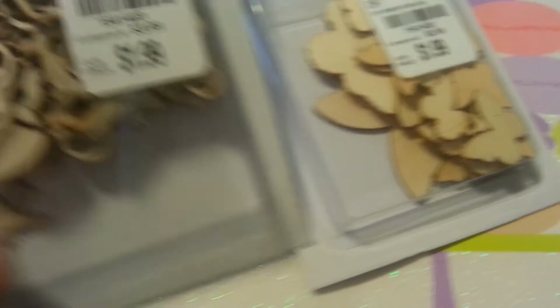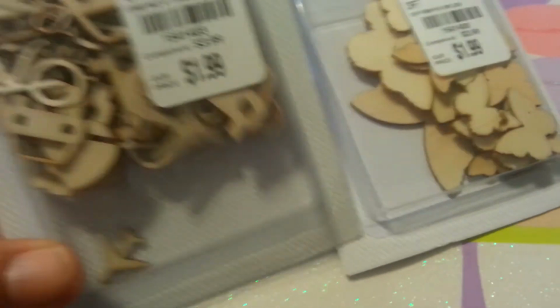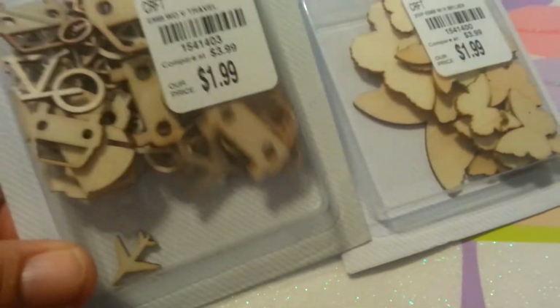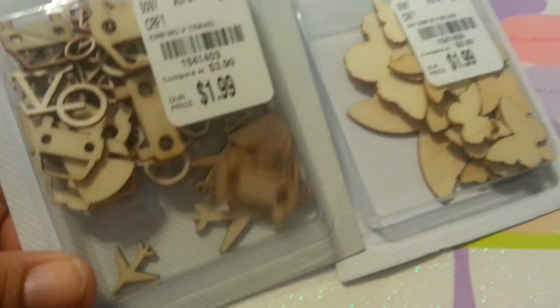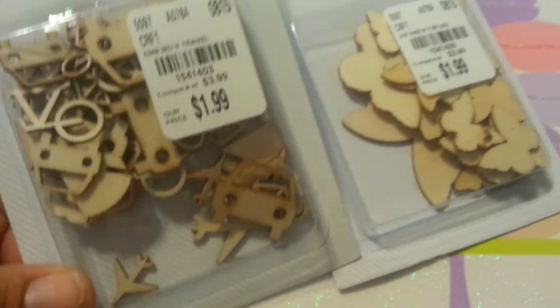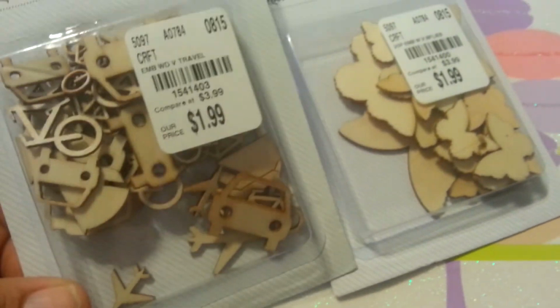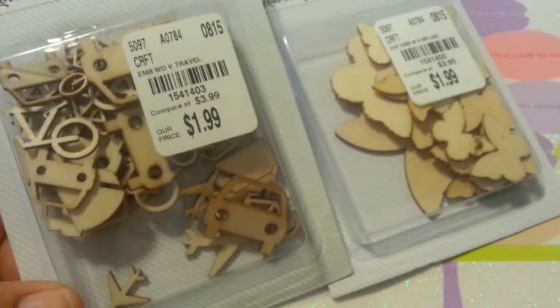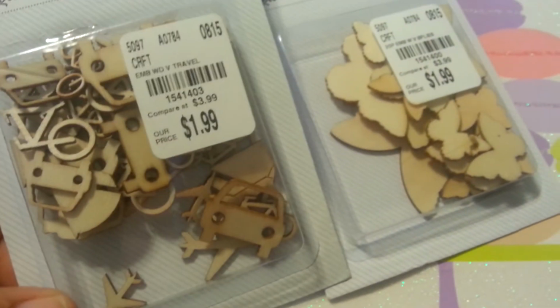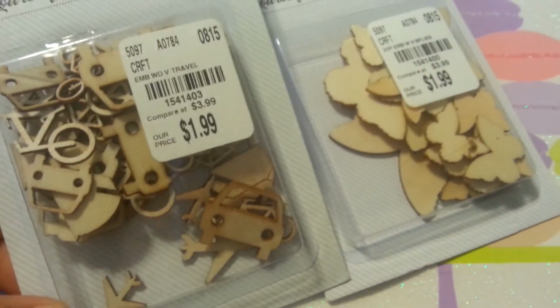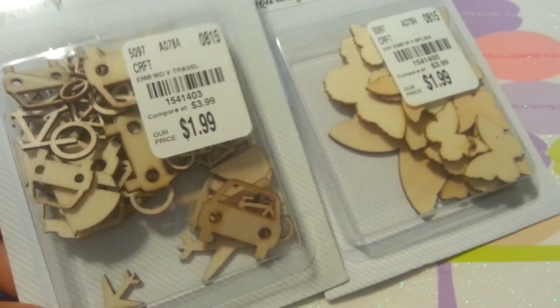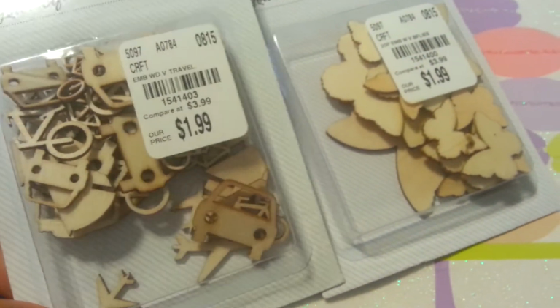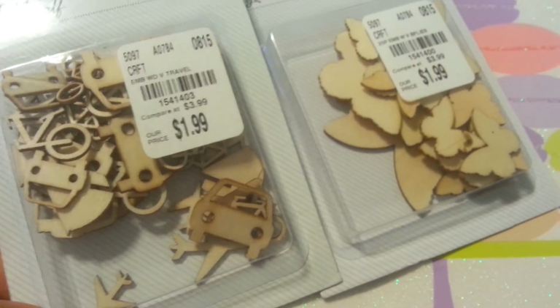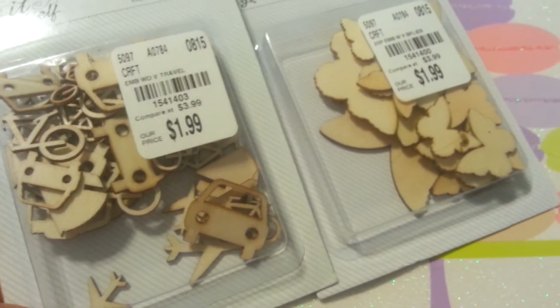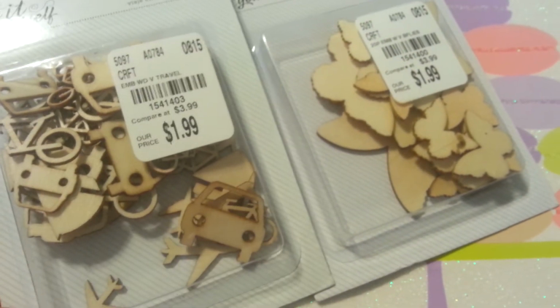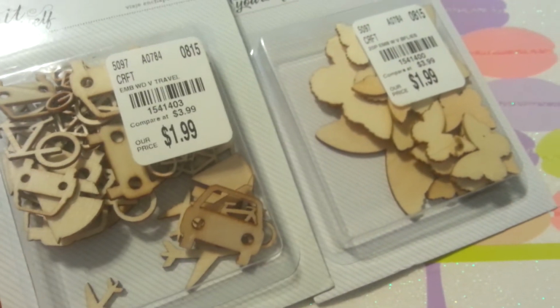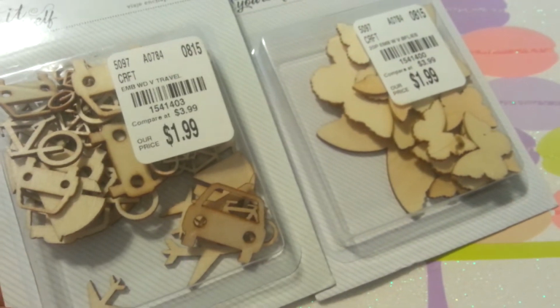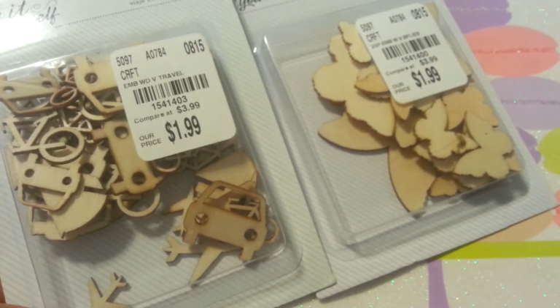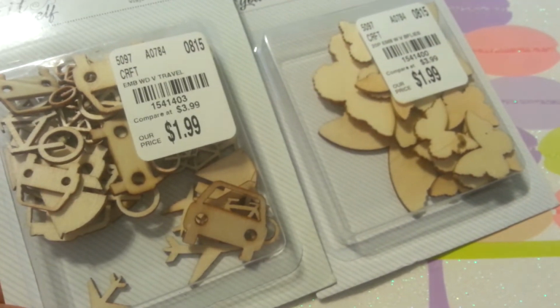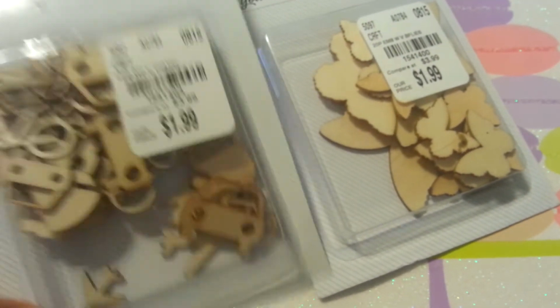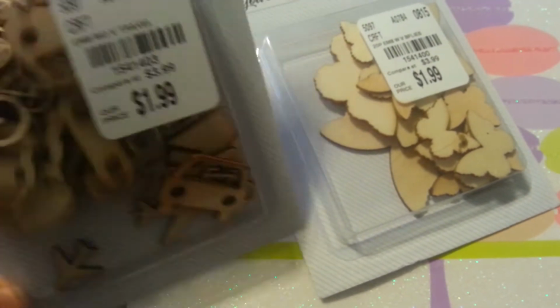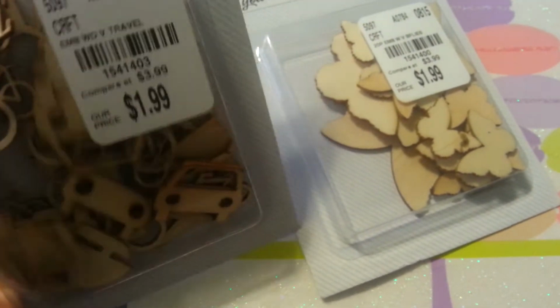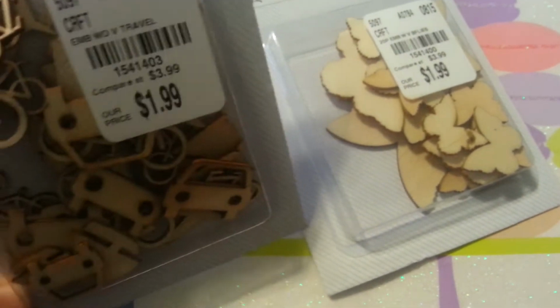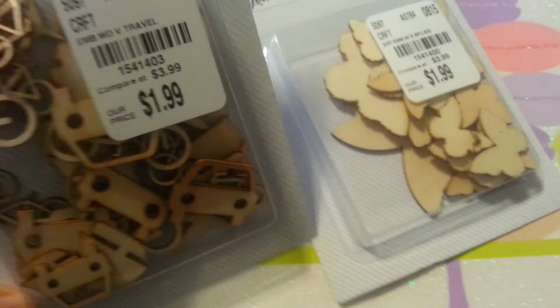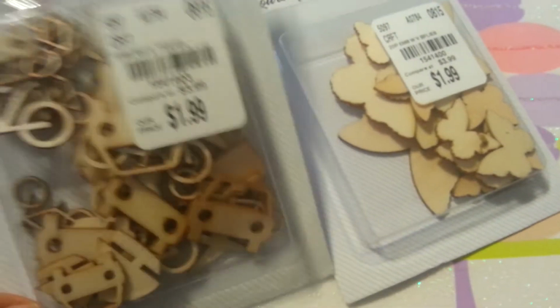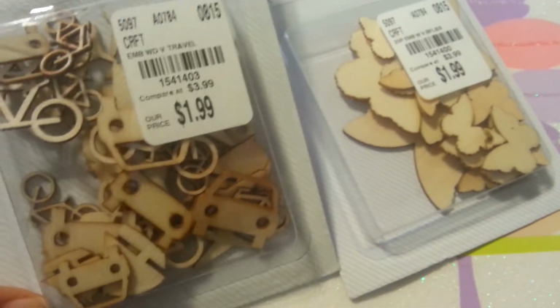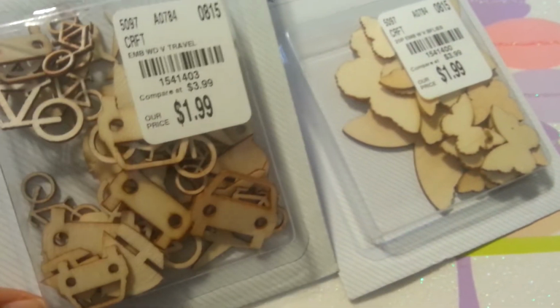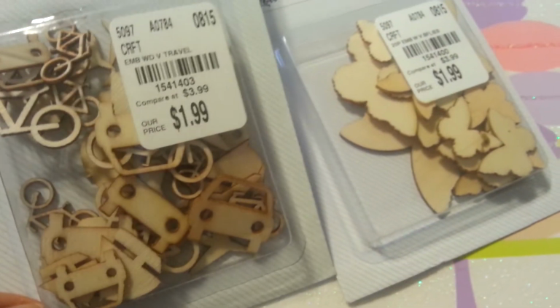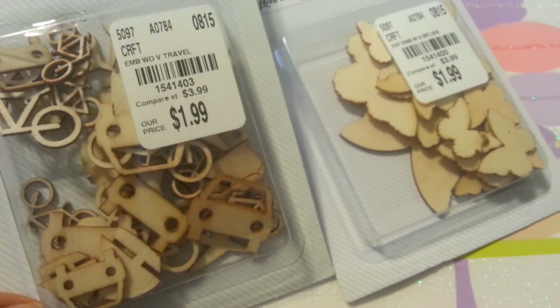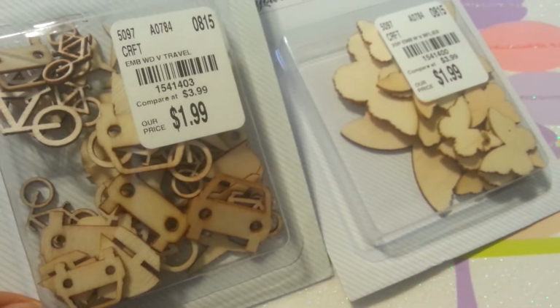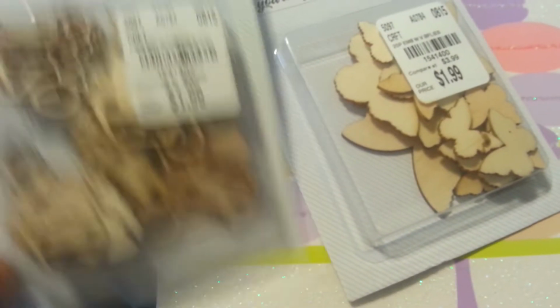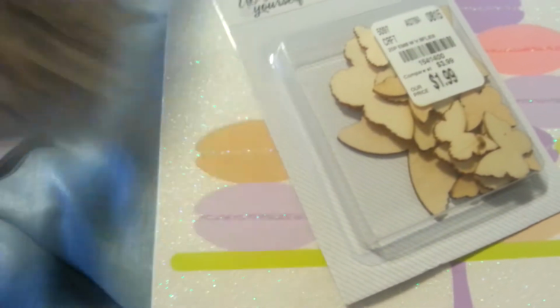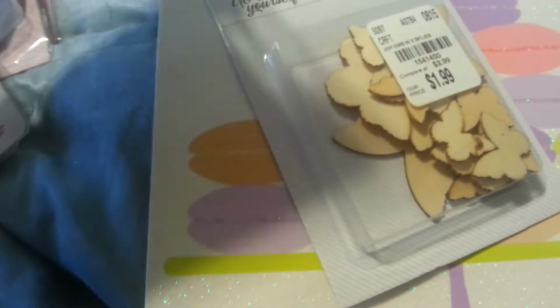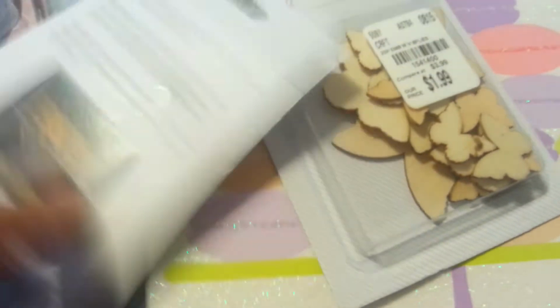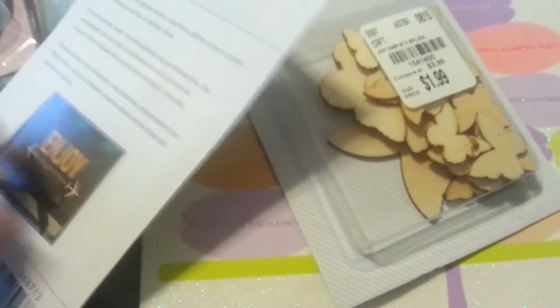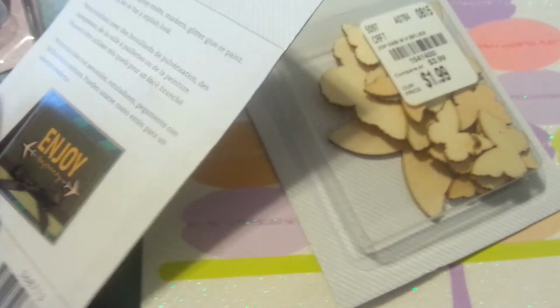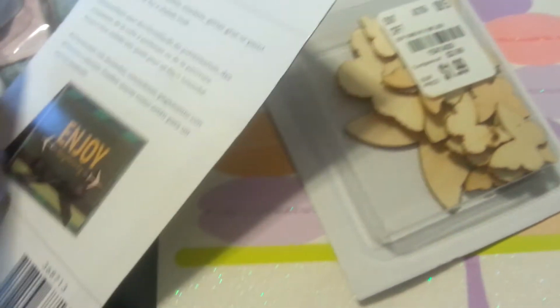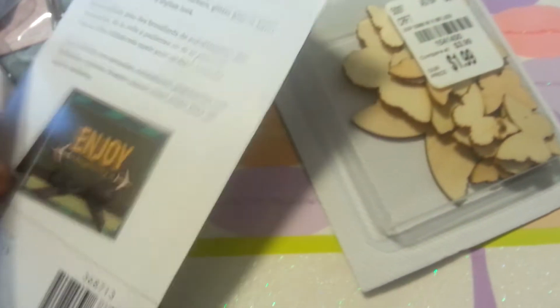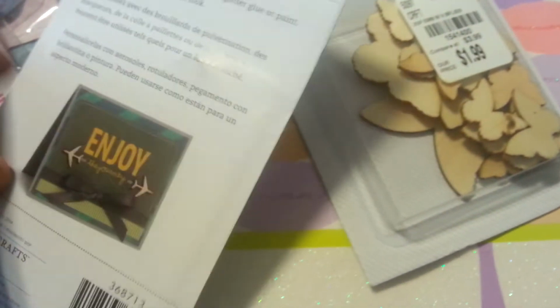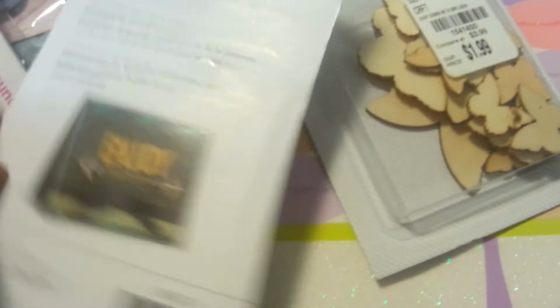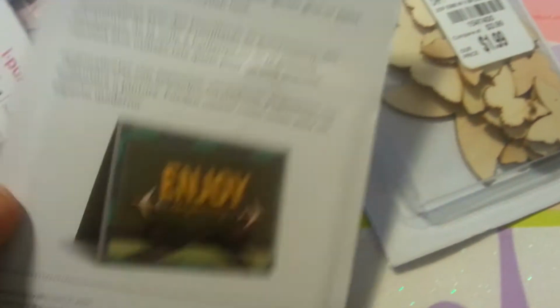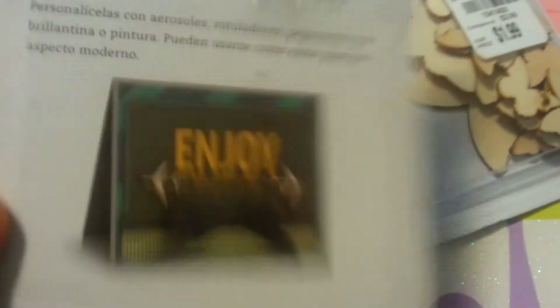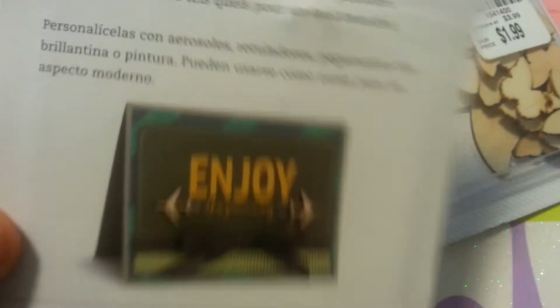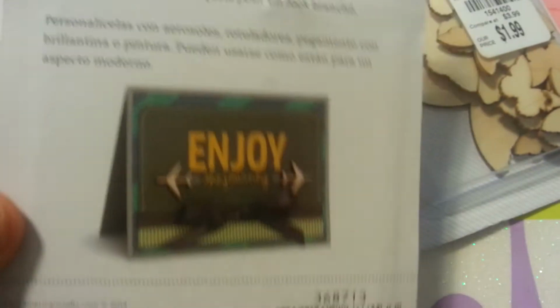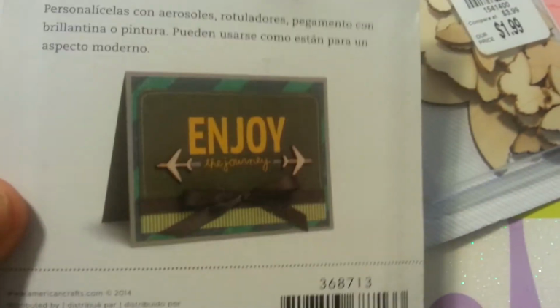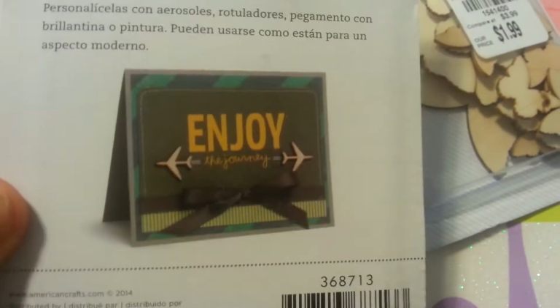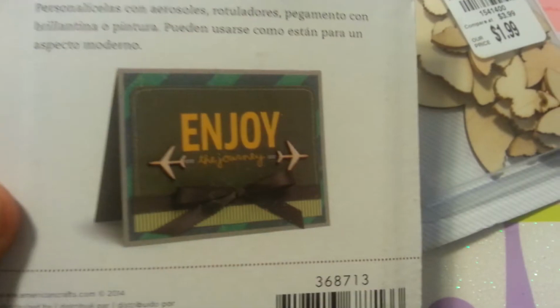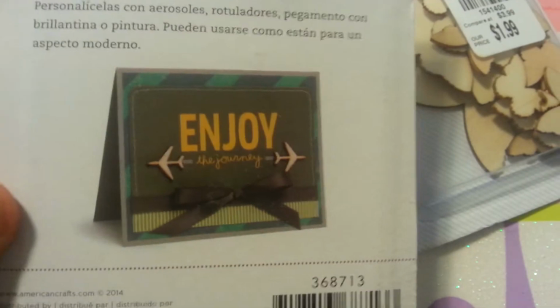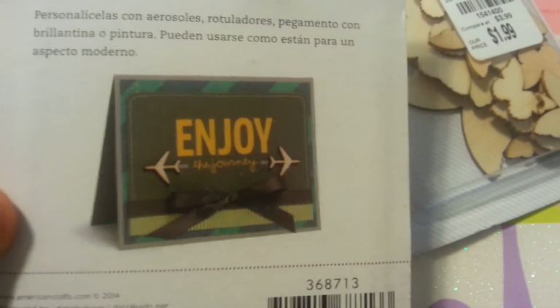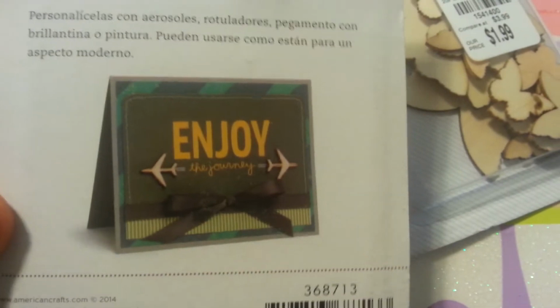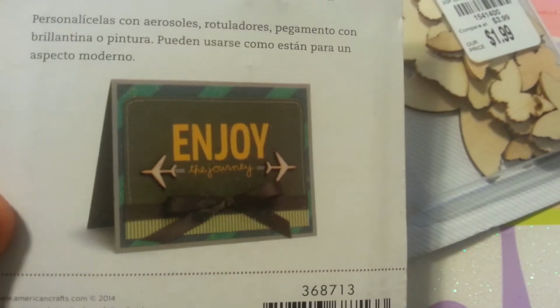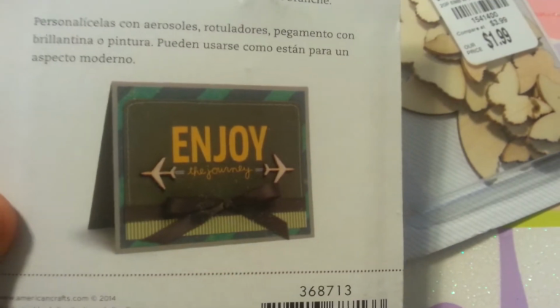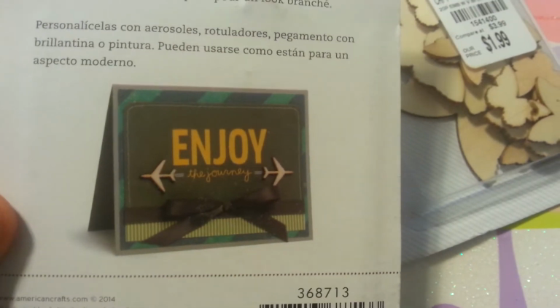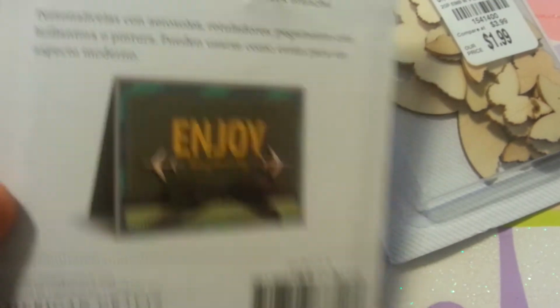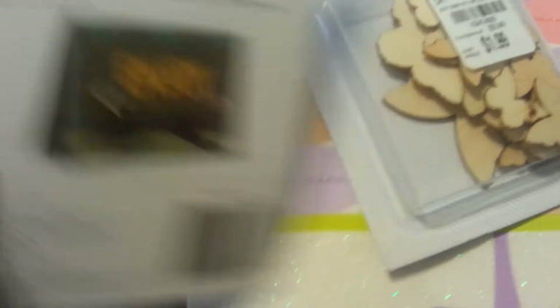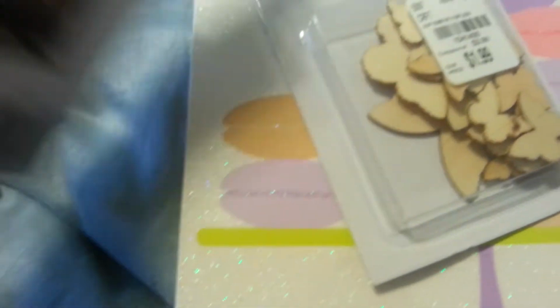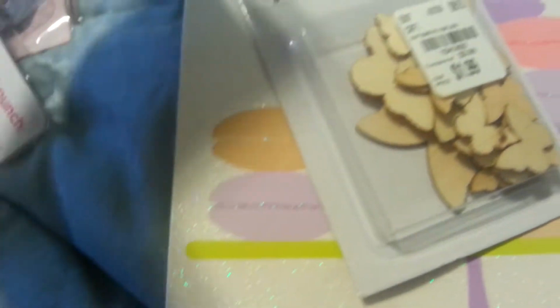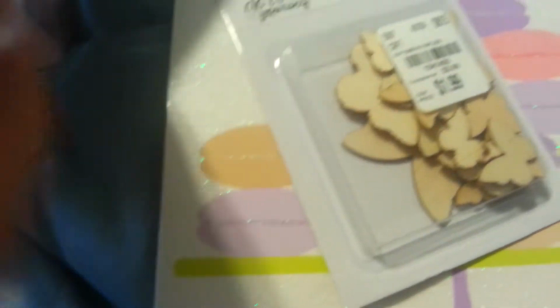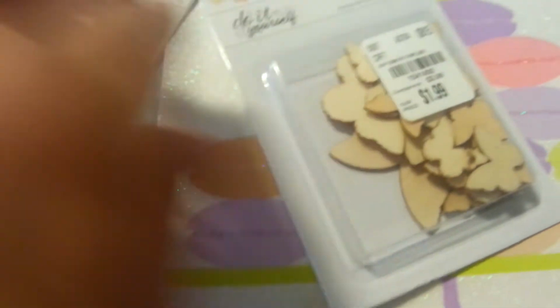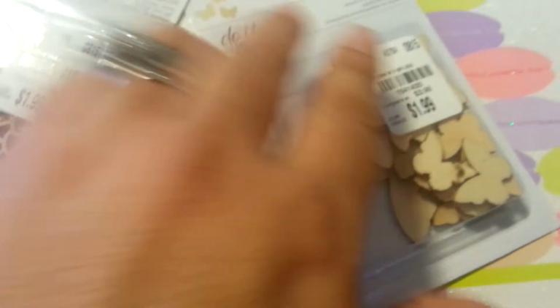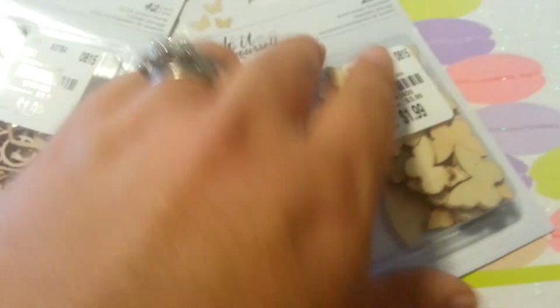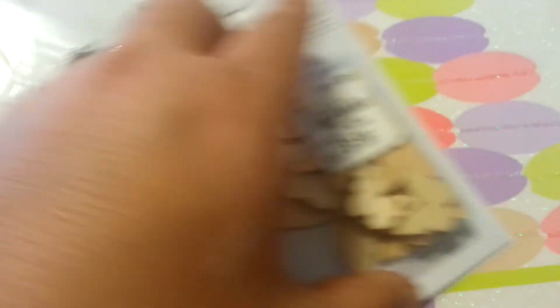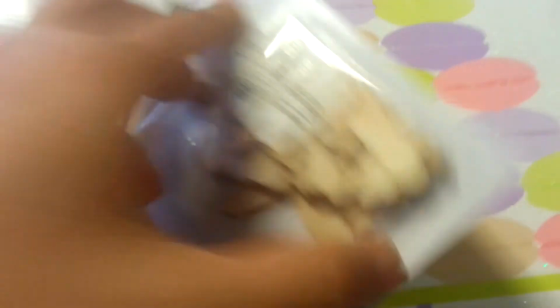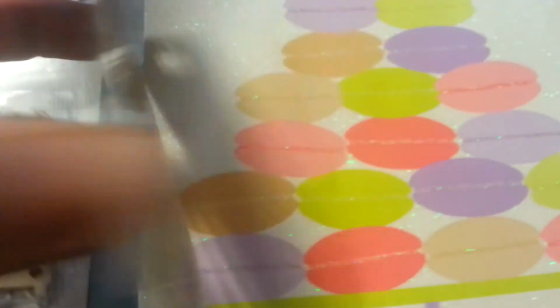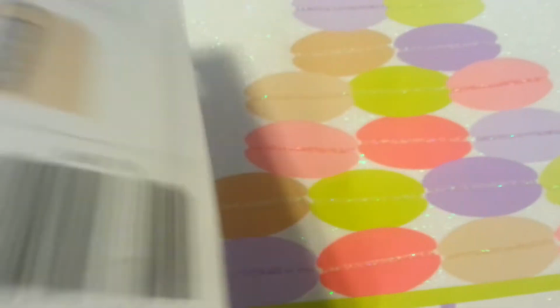Then I got these. These are really cute cards. And it gives you an idea how to make a card on the back.